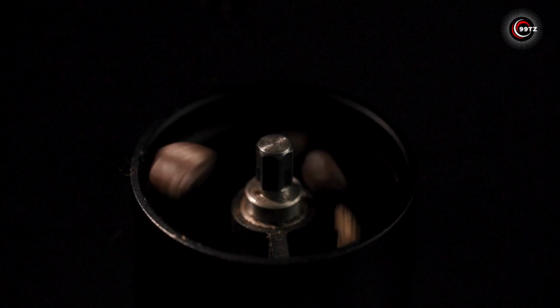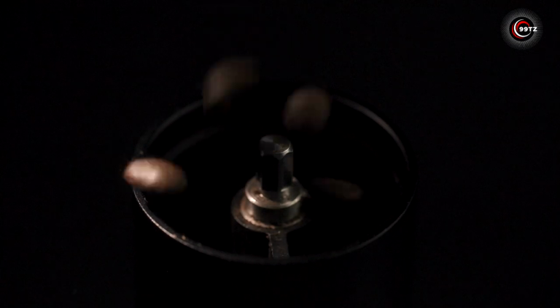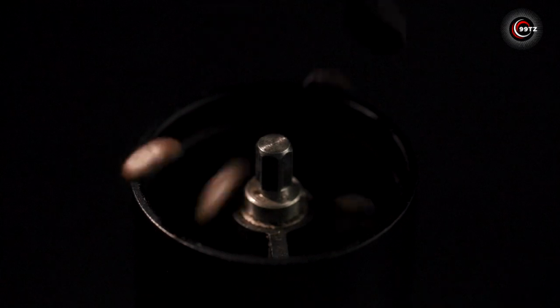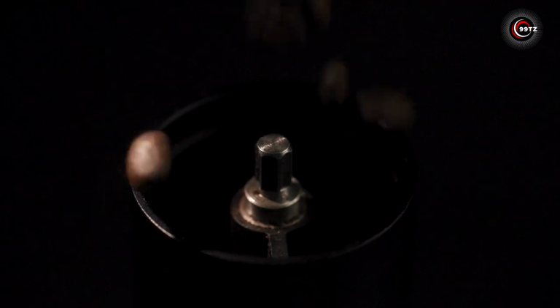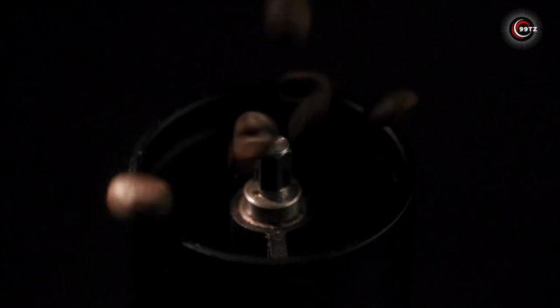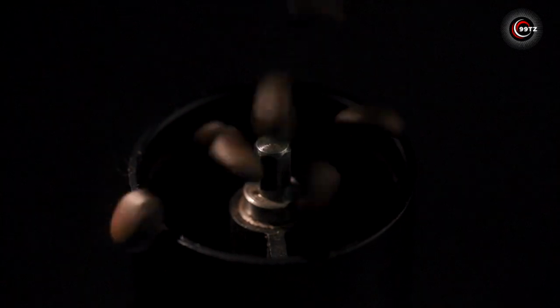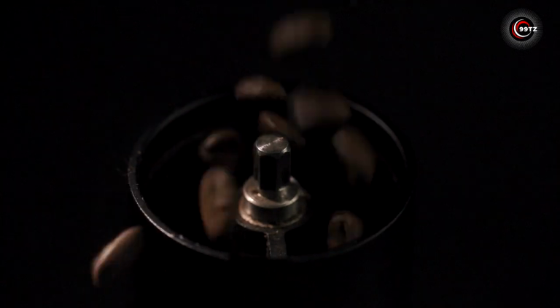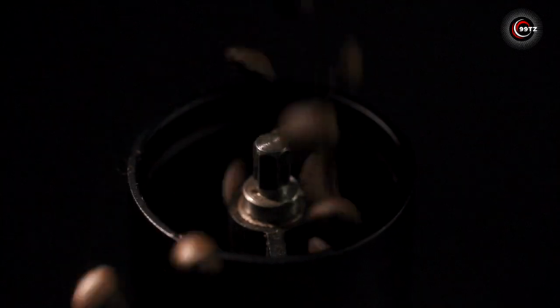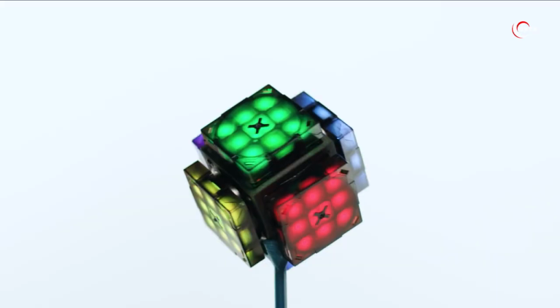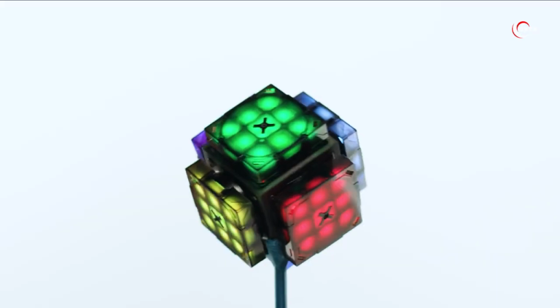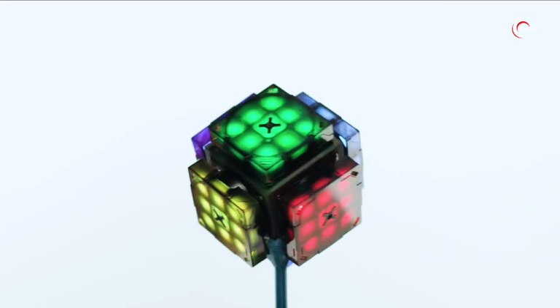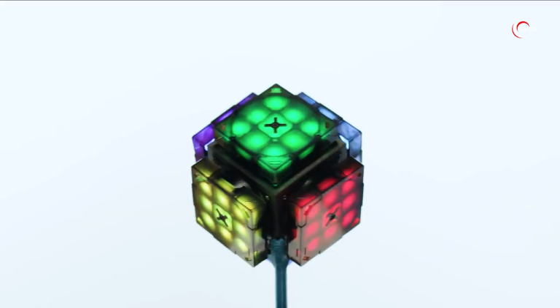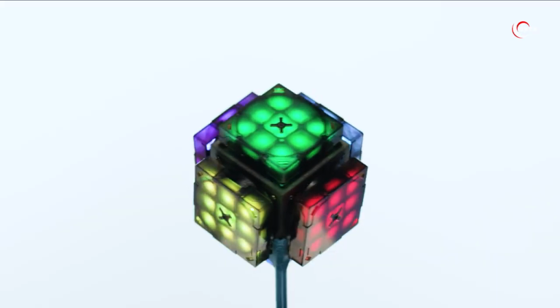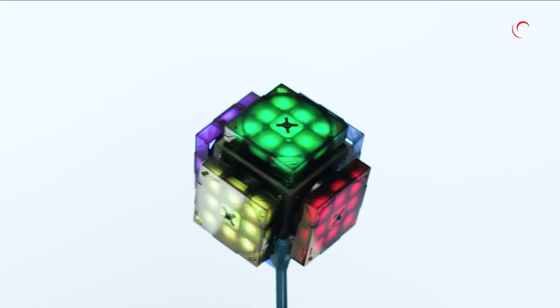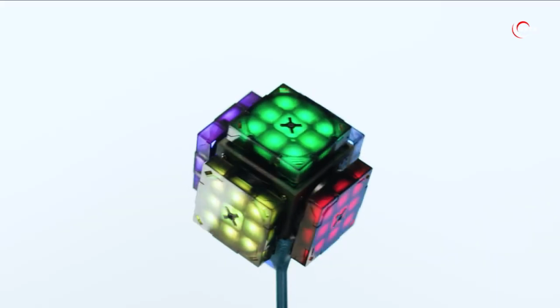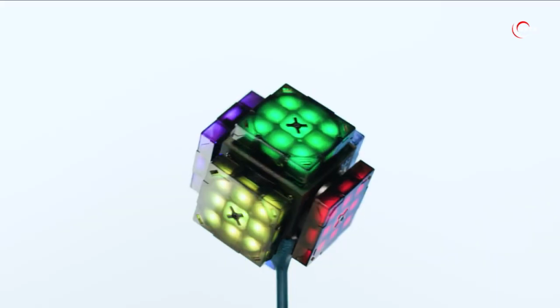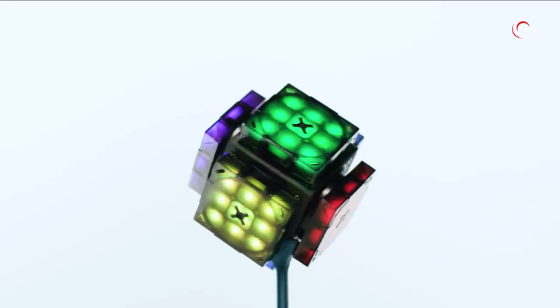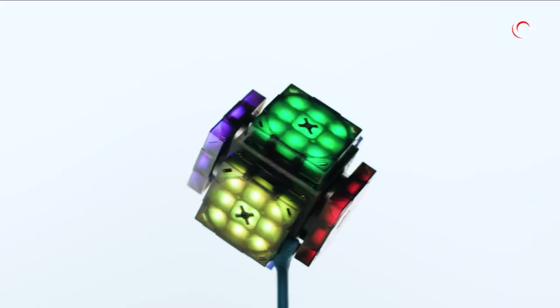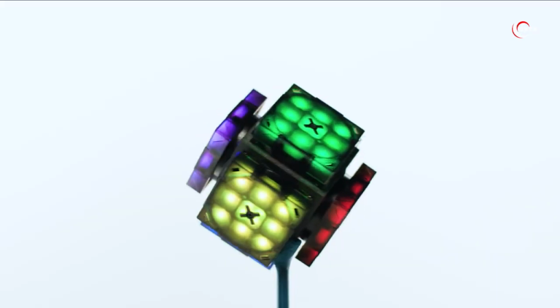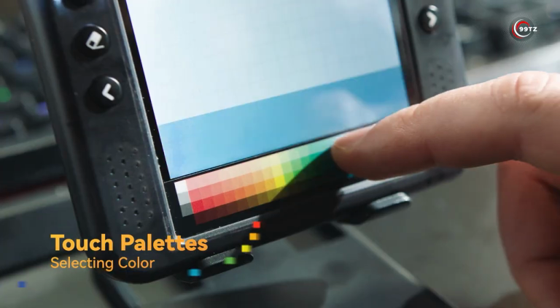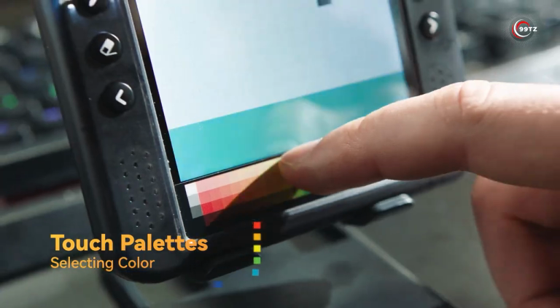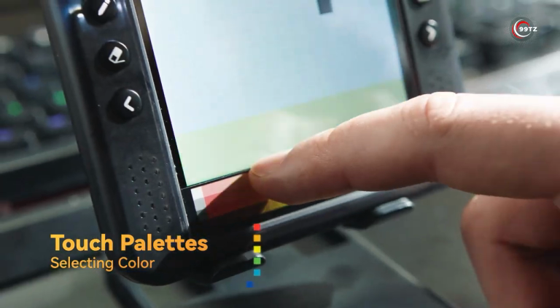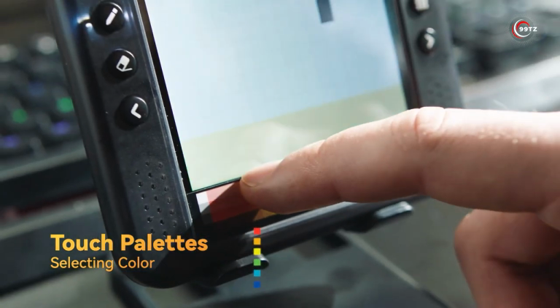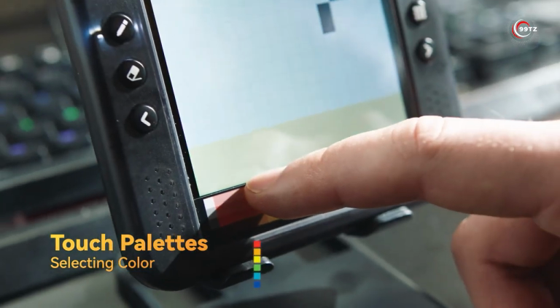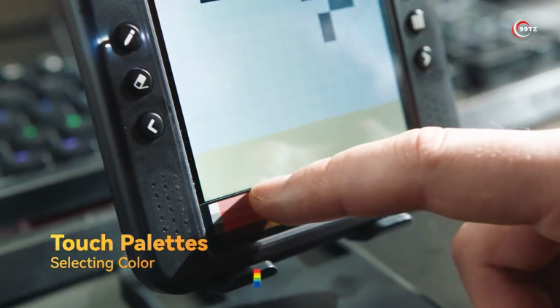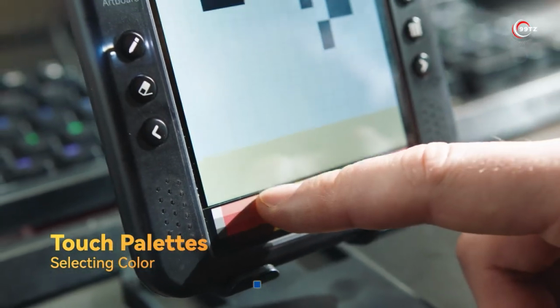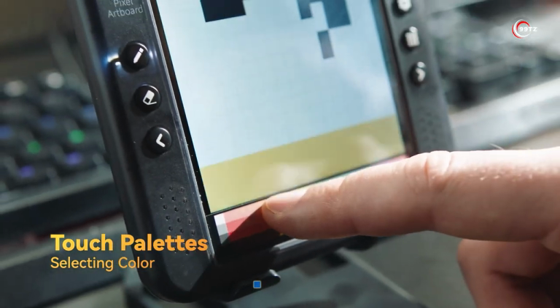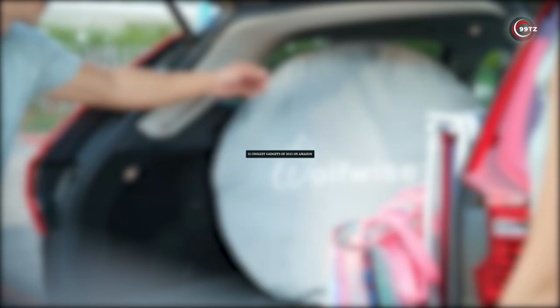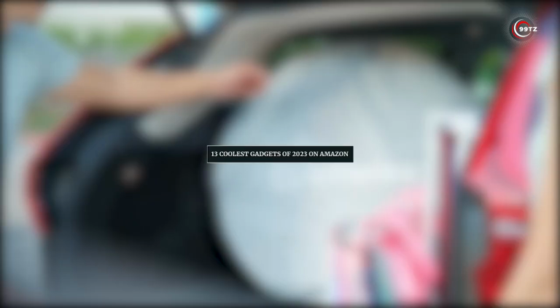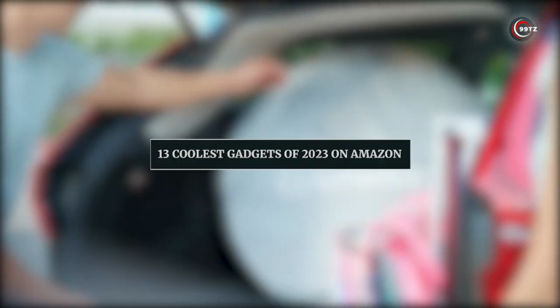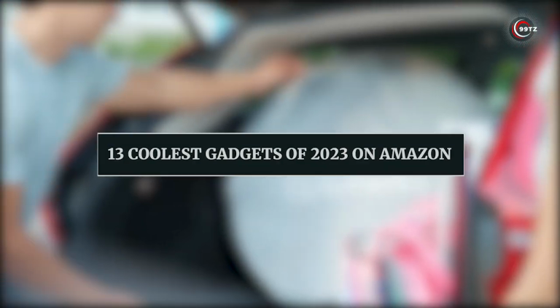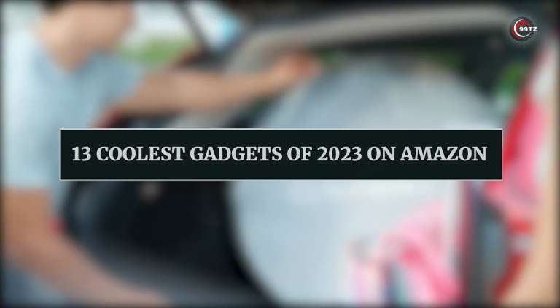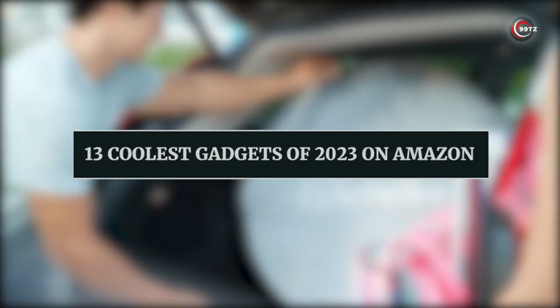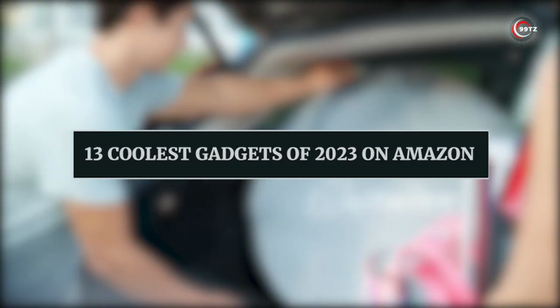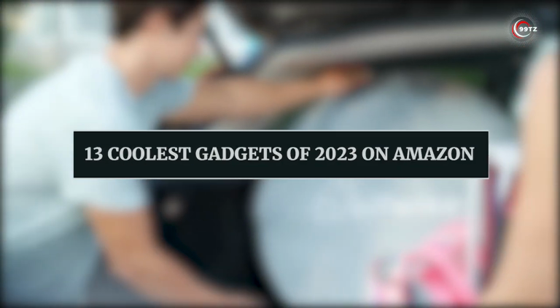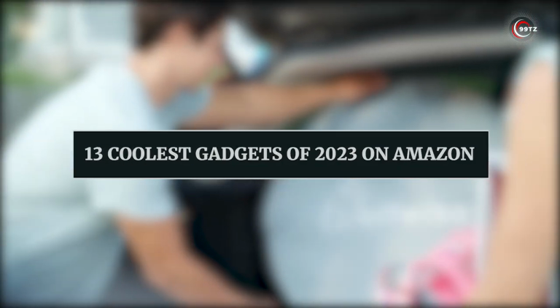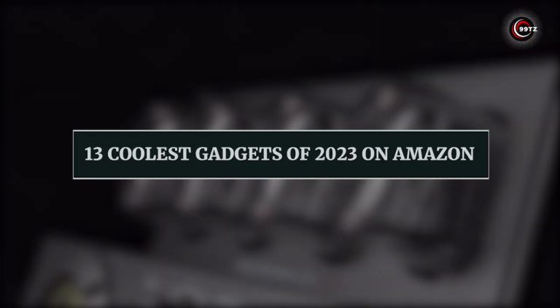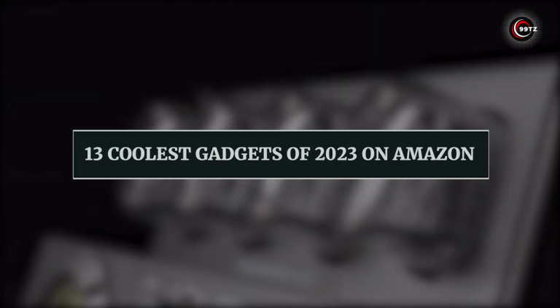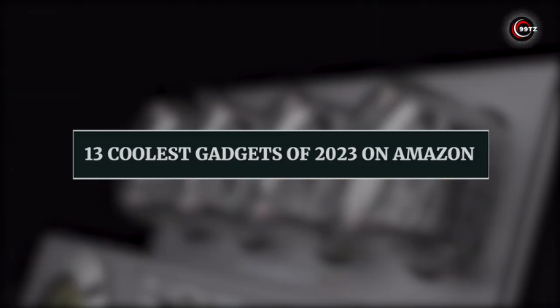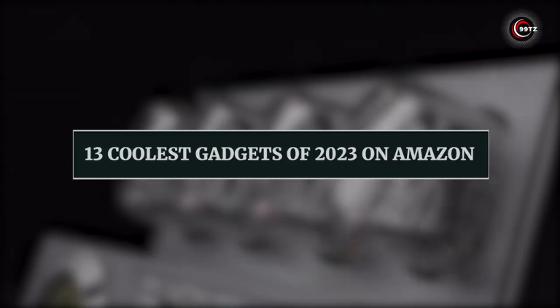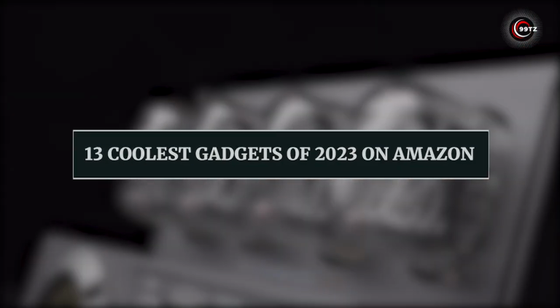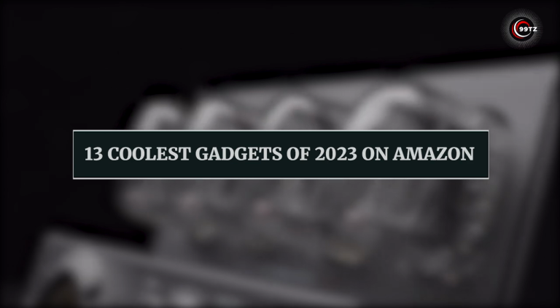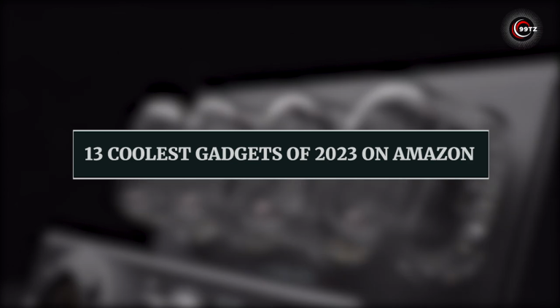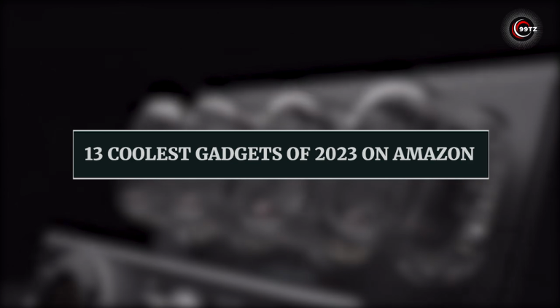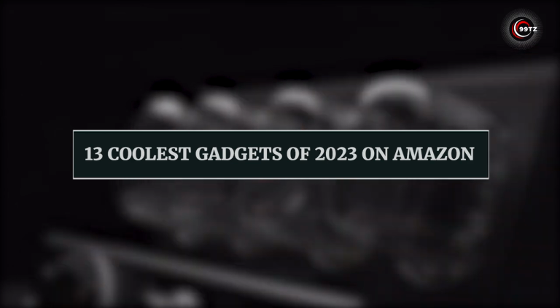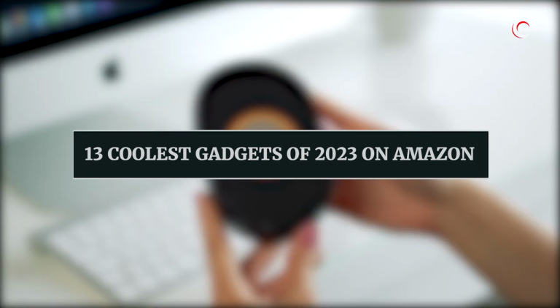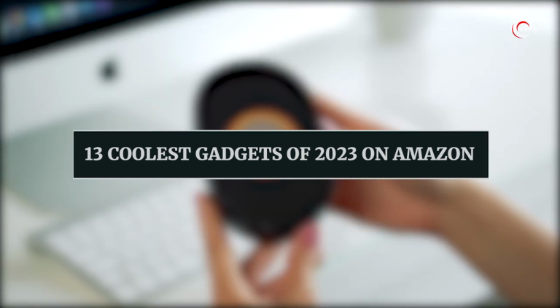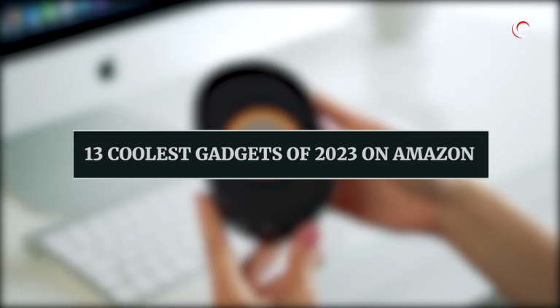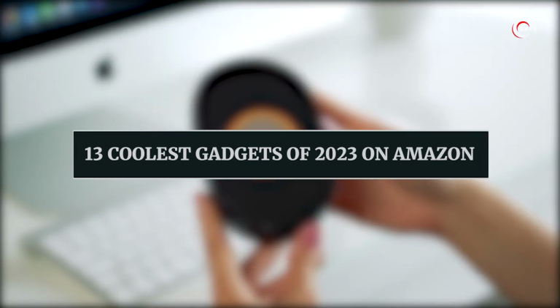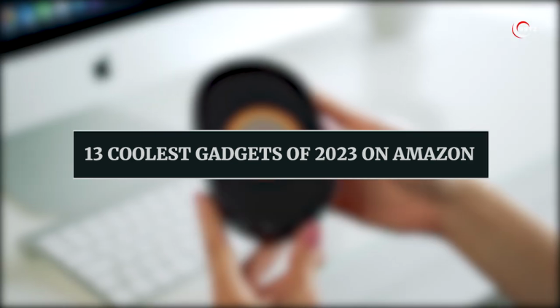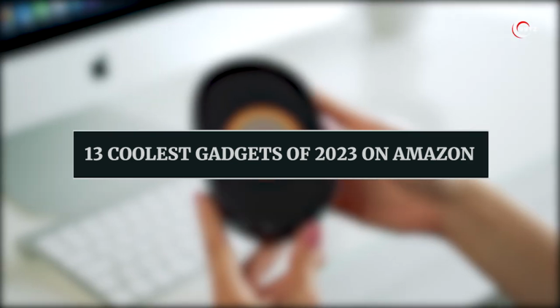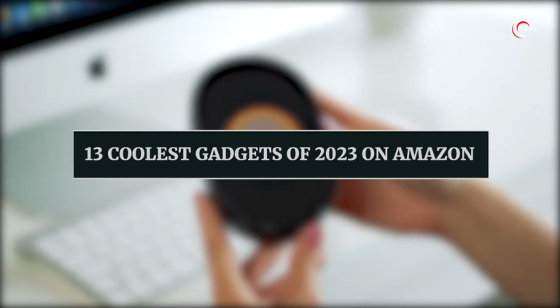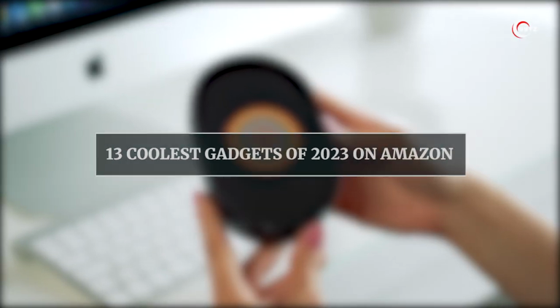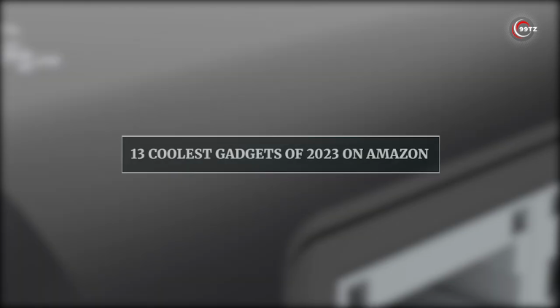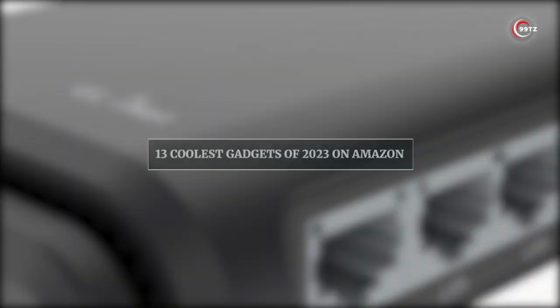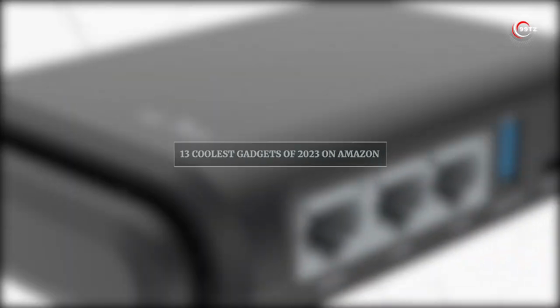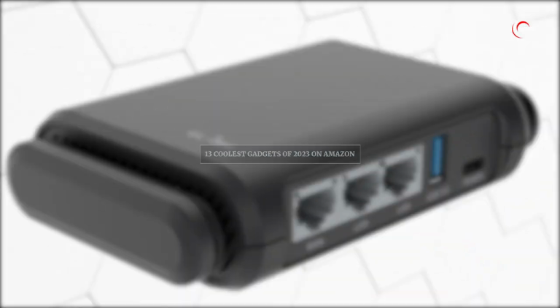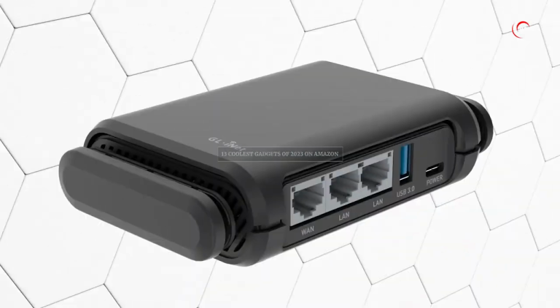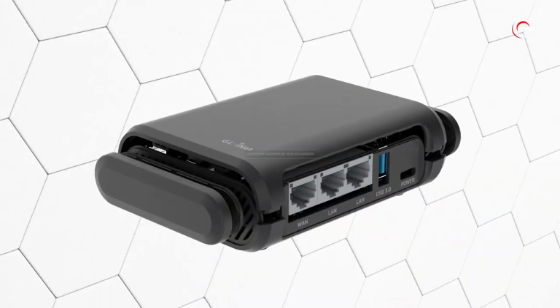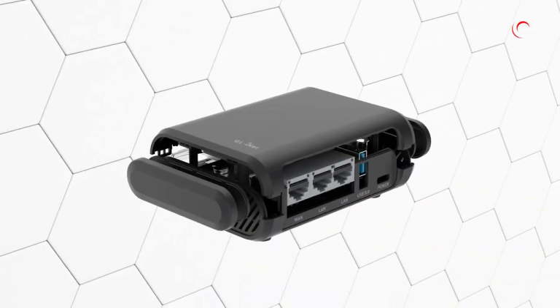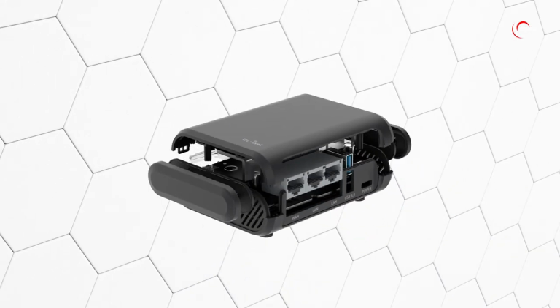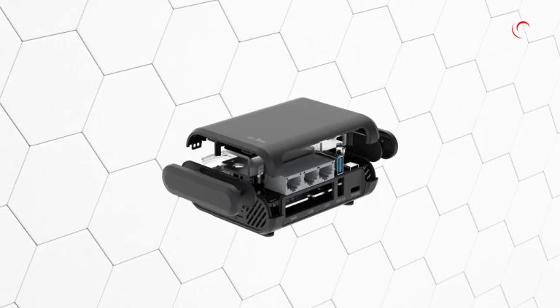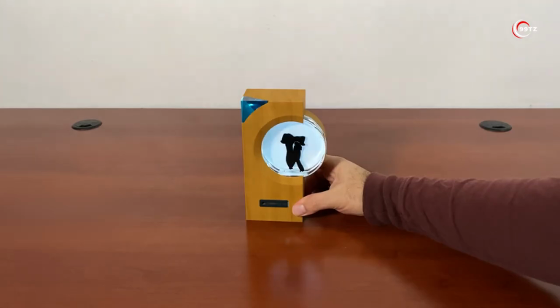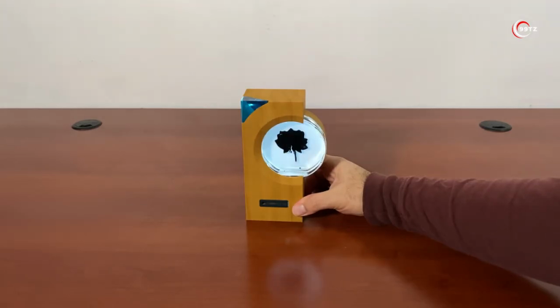Get ready for mind-blowing gadgets. Discover the 13 coolest gadgets of 2023 on Amazon. Let's dive in.